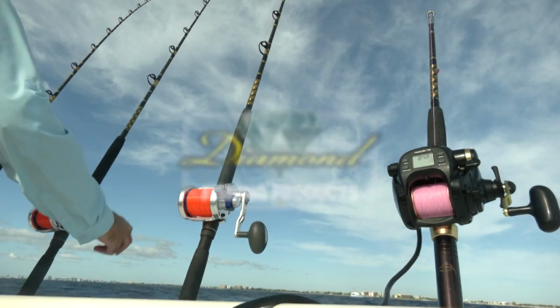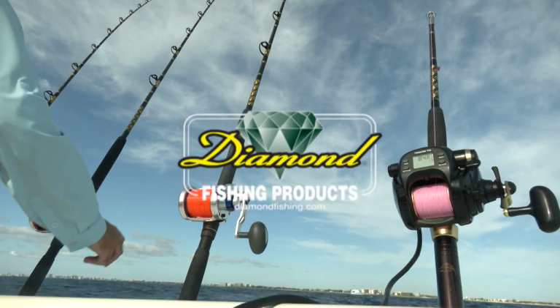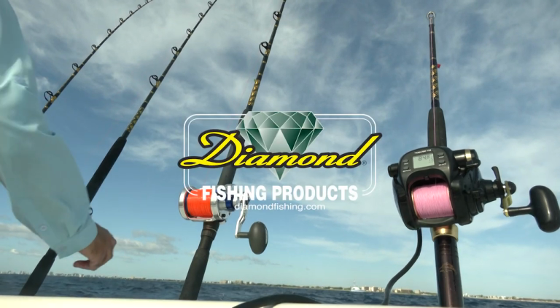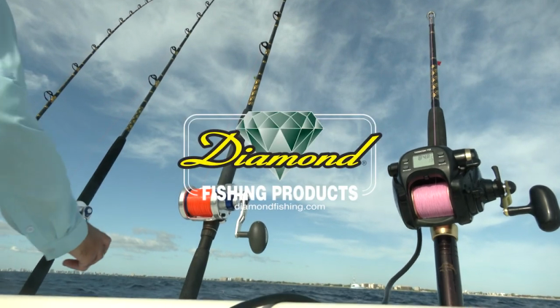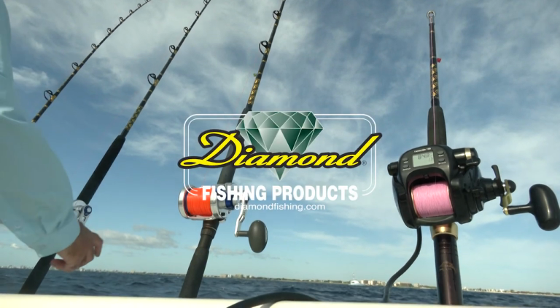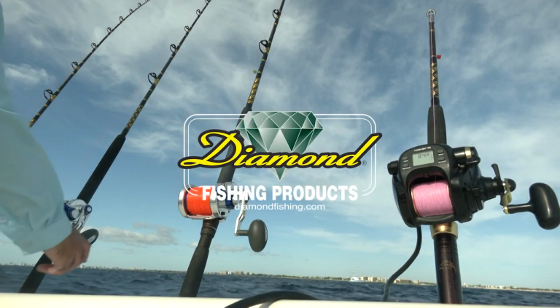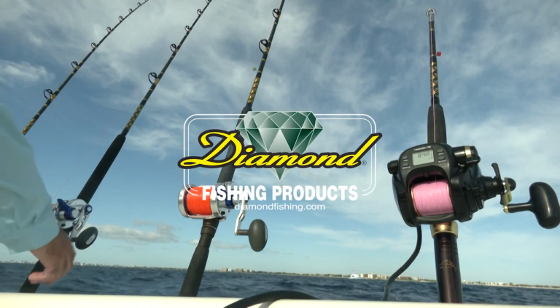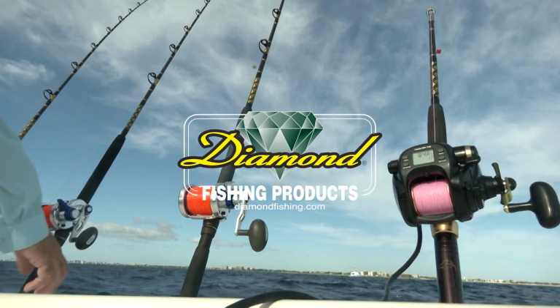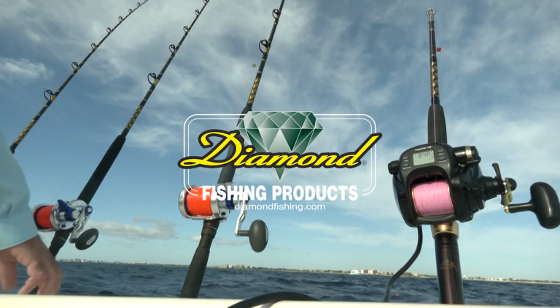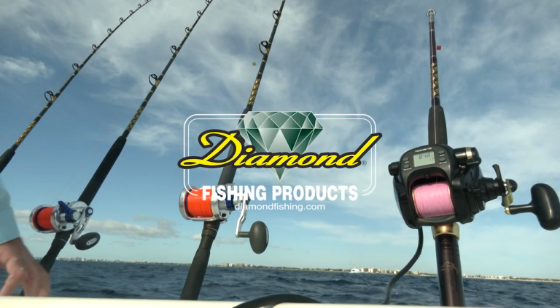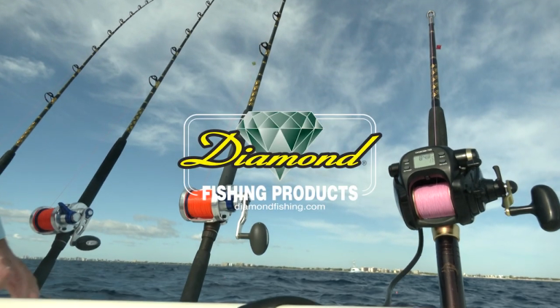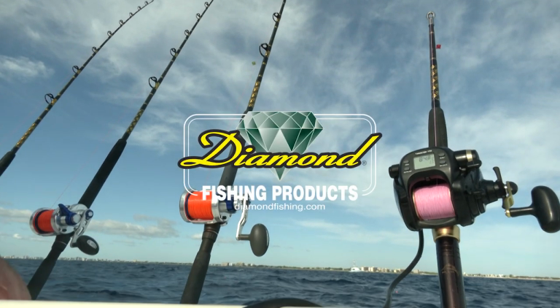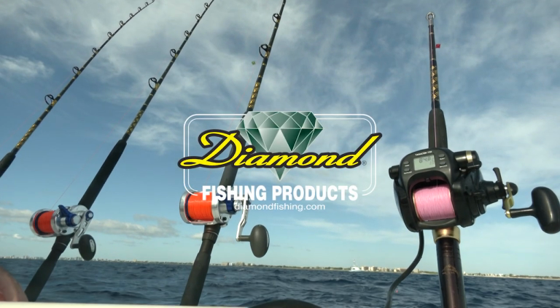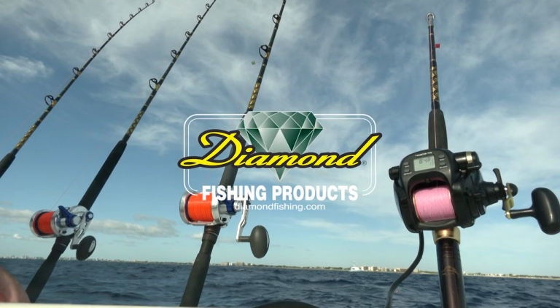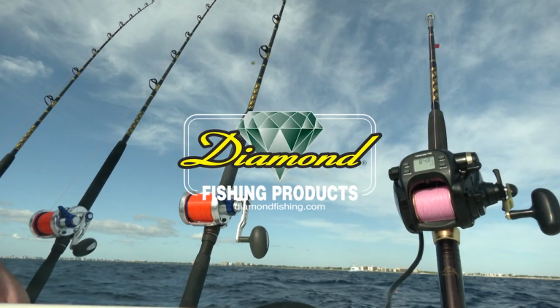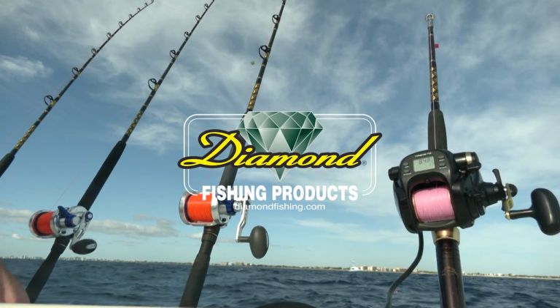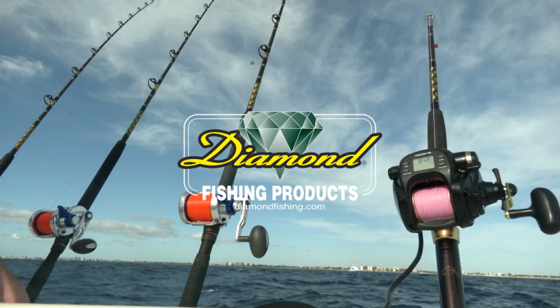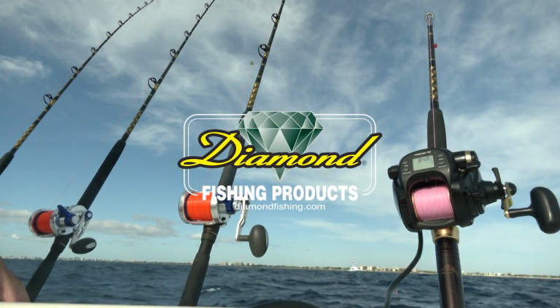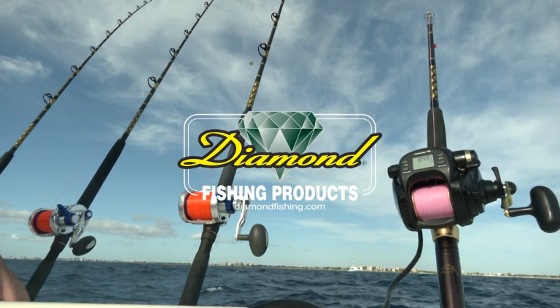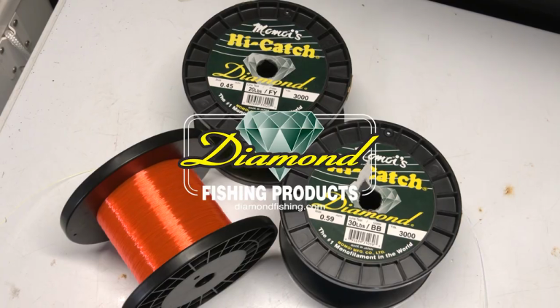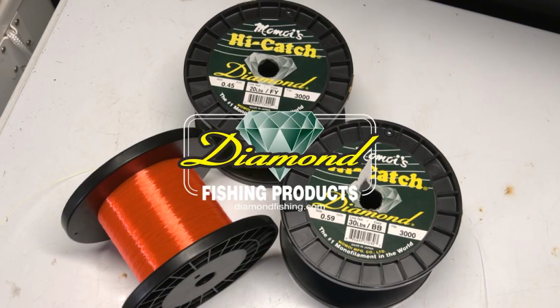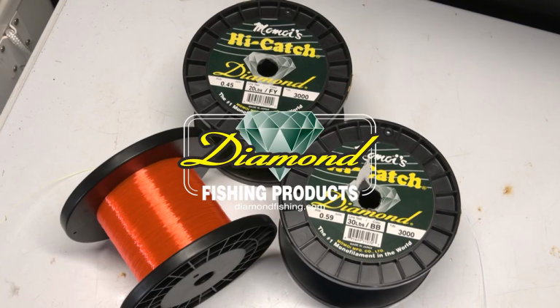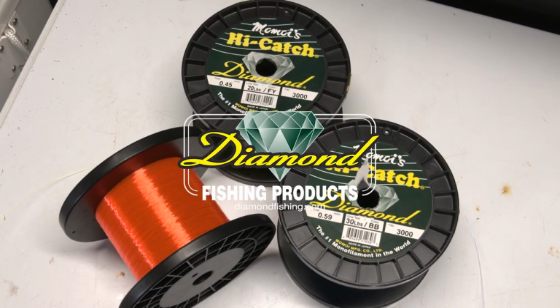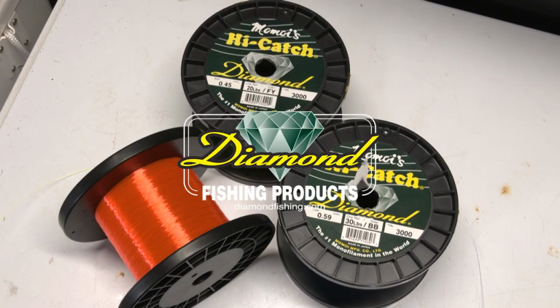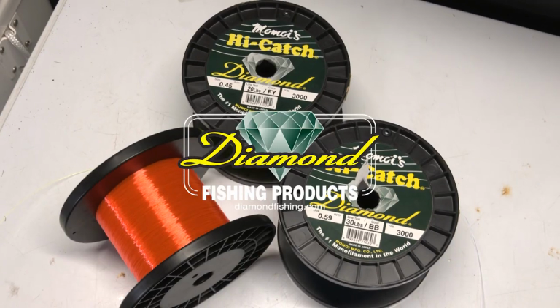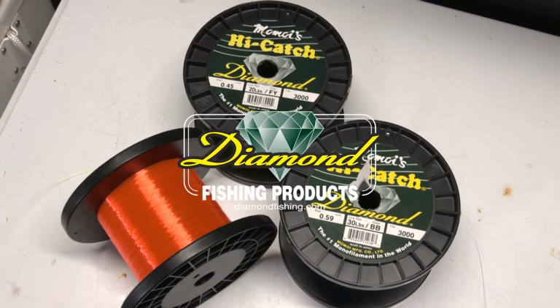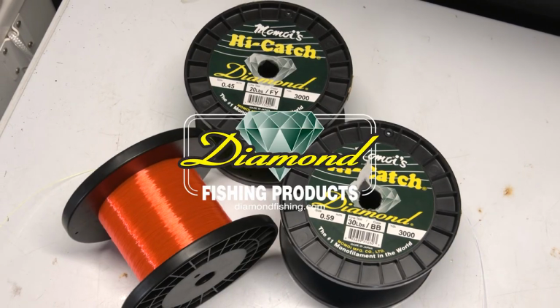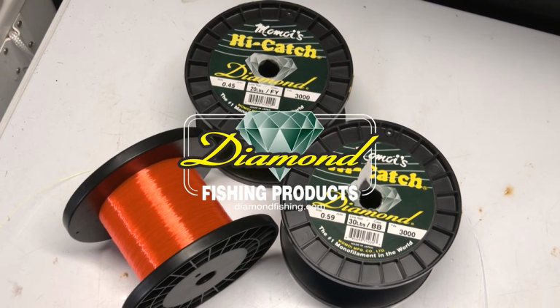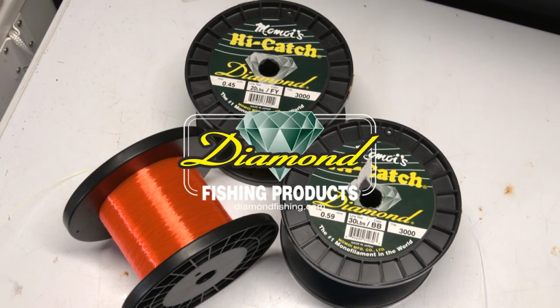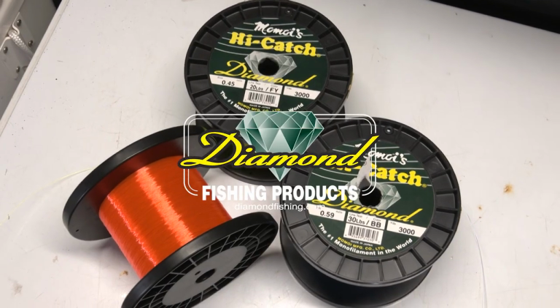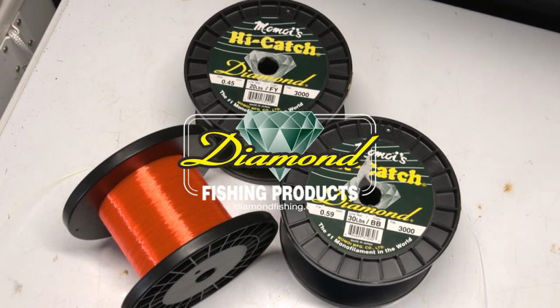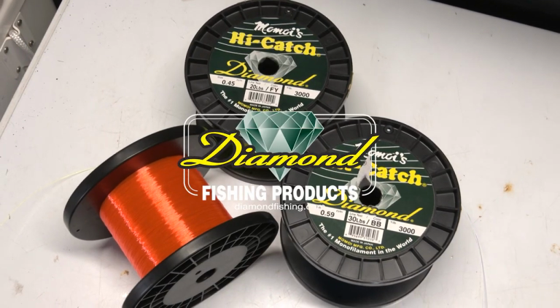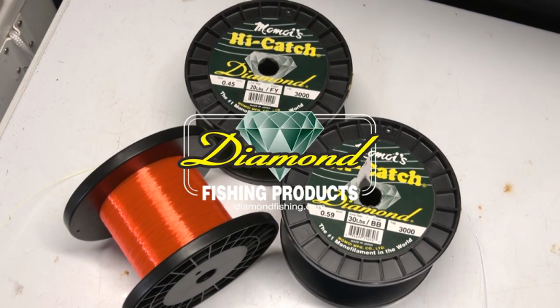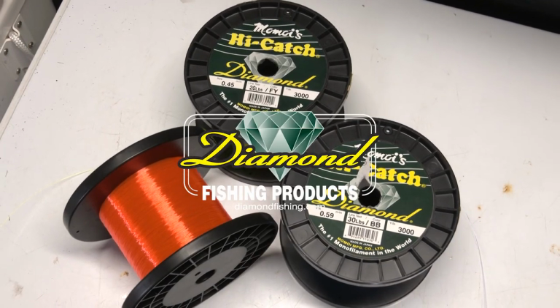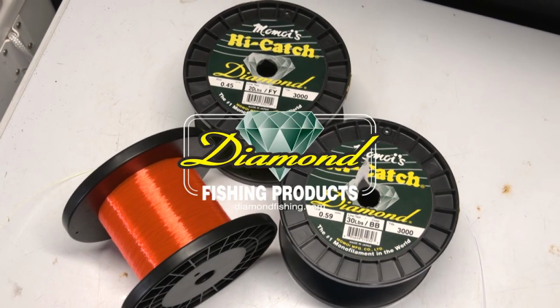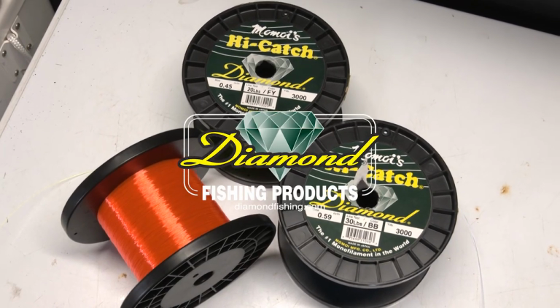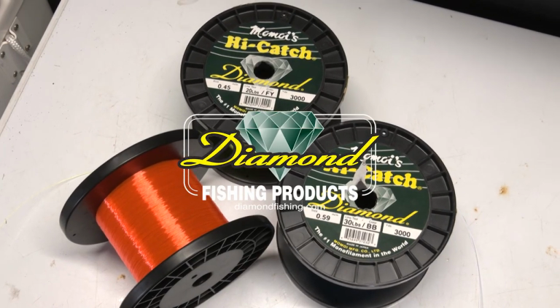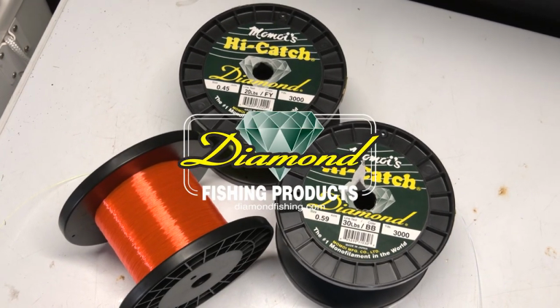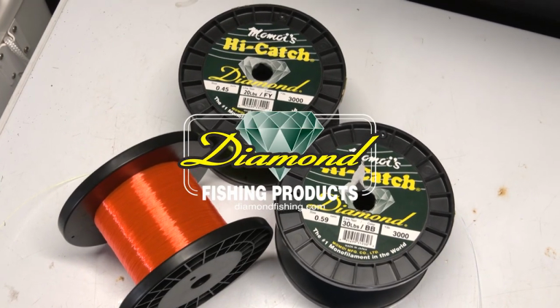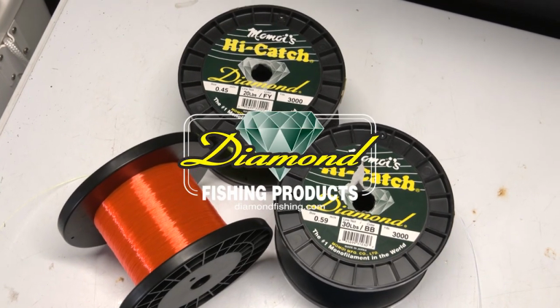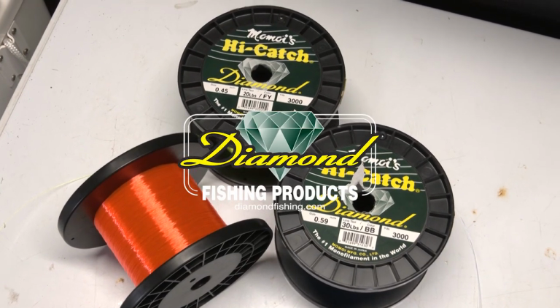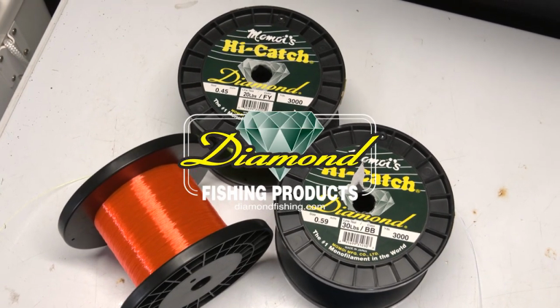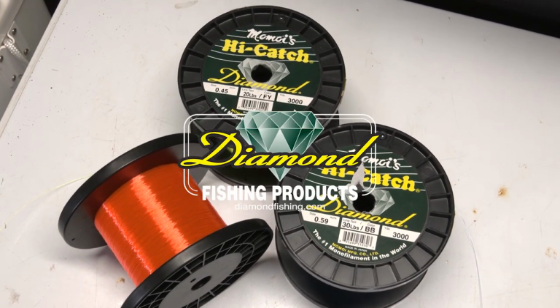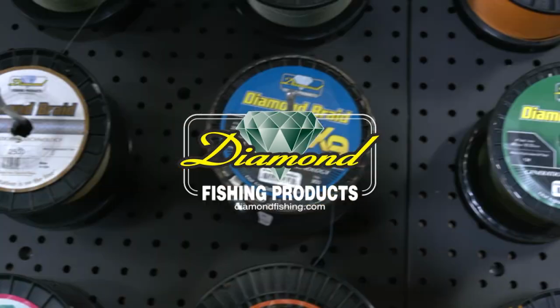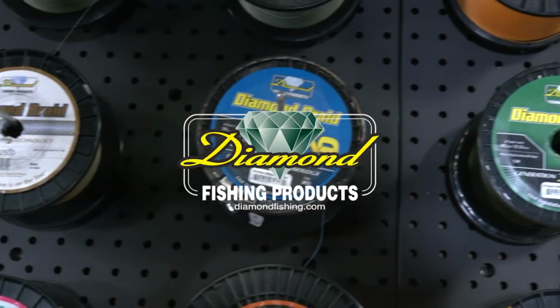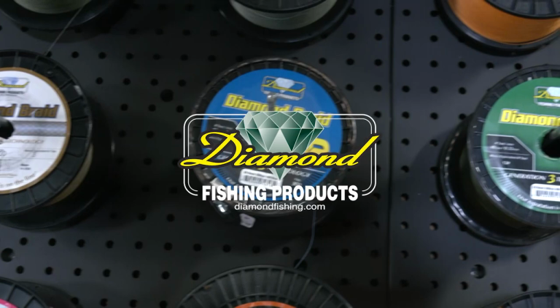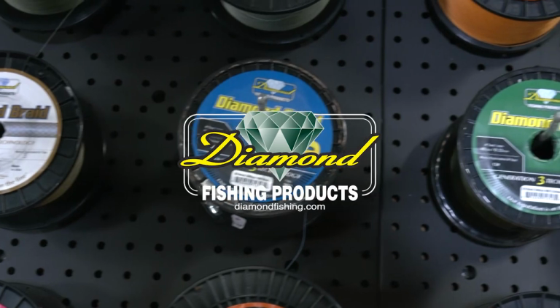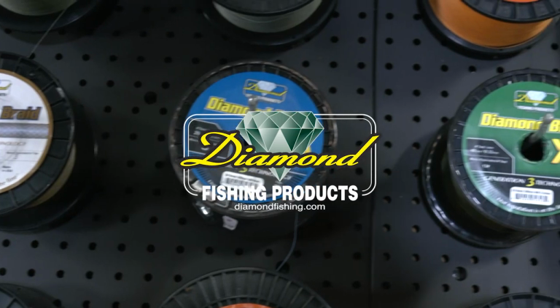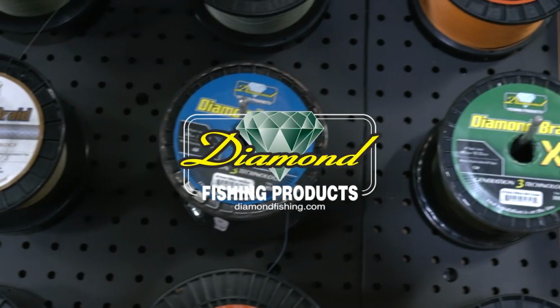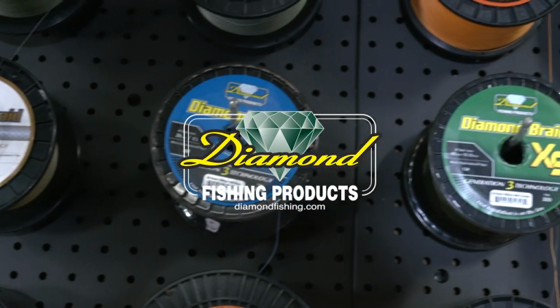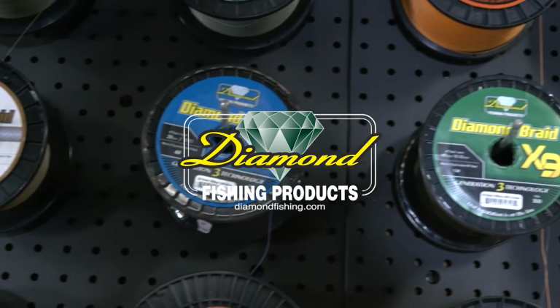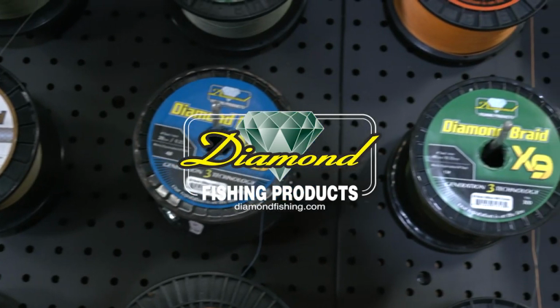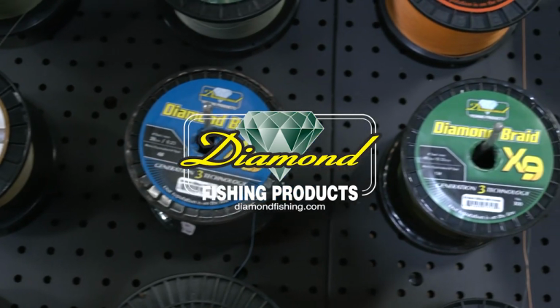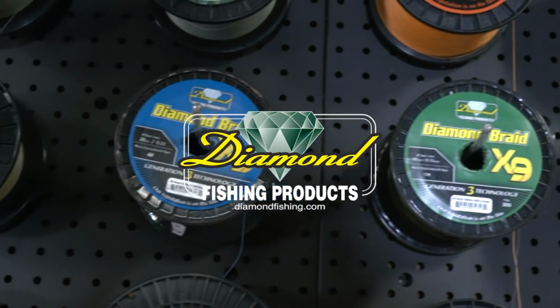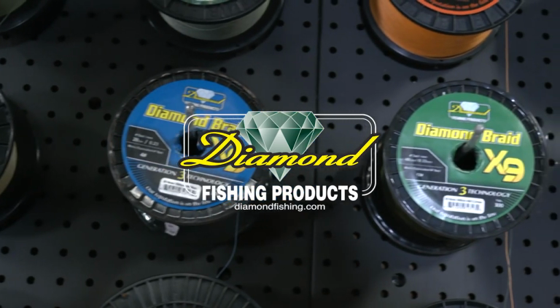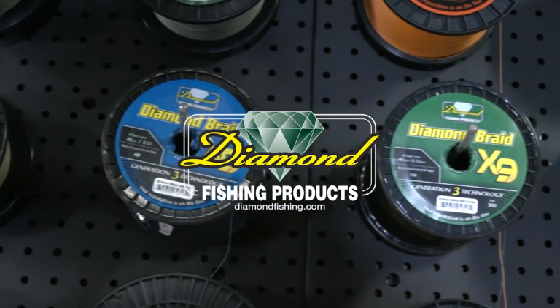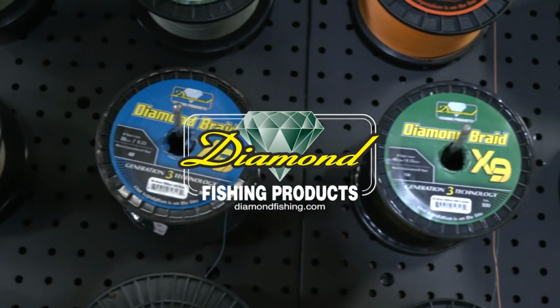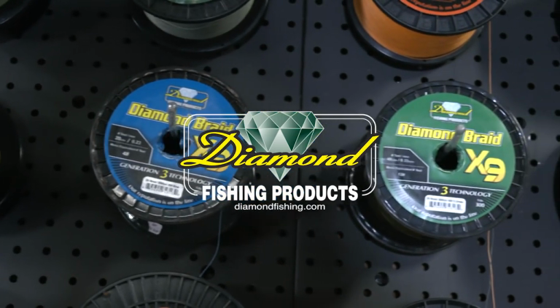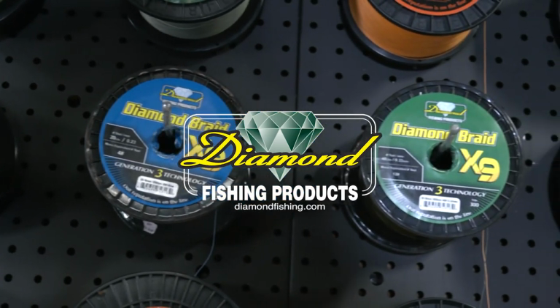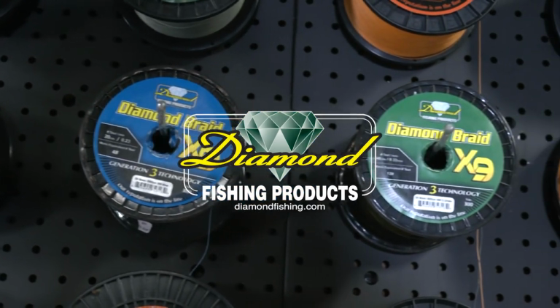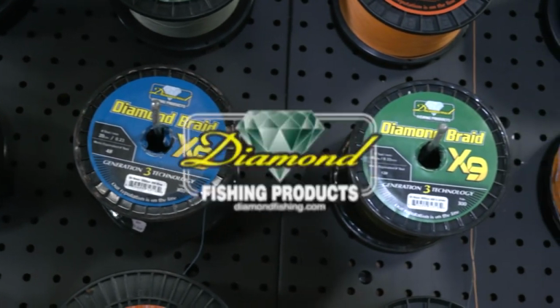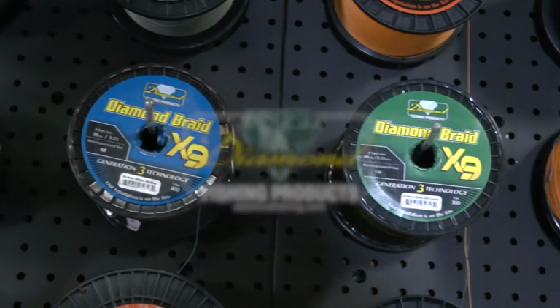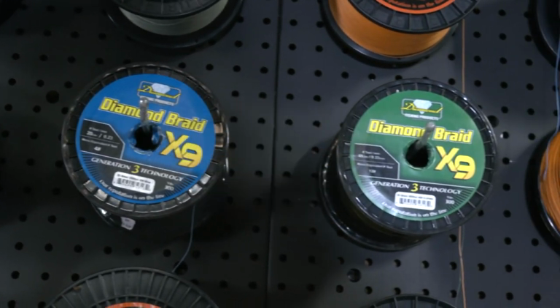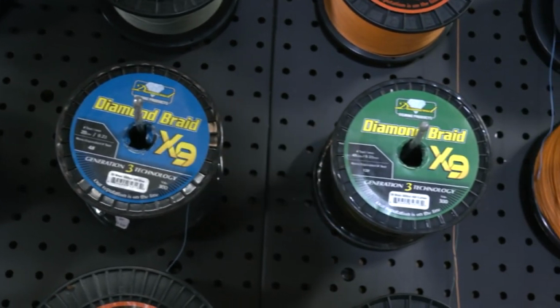Pro's Tip, brought to you by Diamond Fishing, the finest monofilament, fluorocarbon, and braided fishing line.